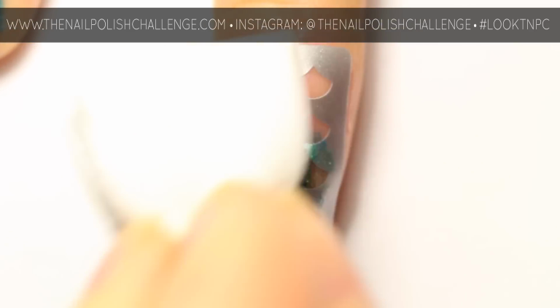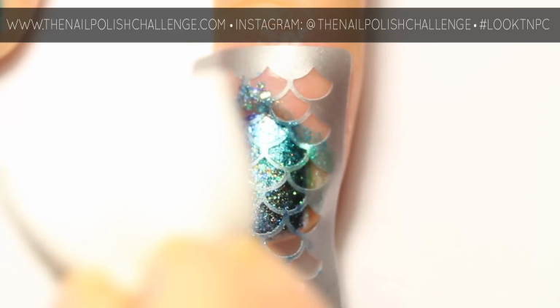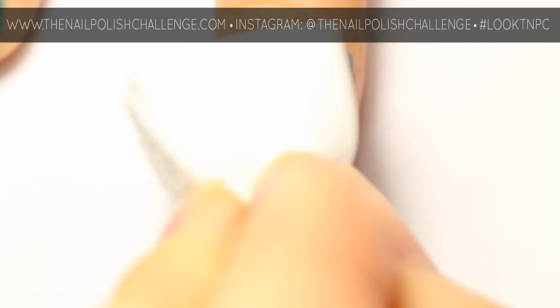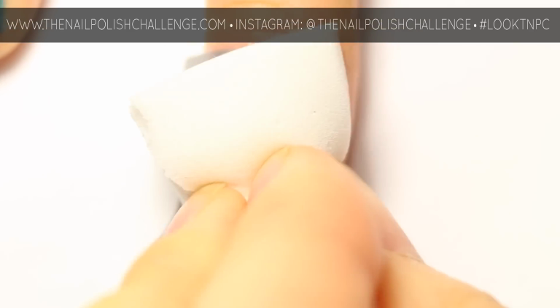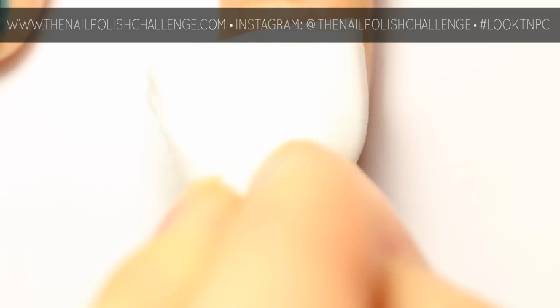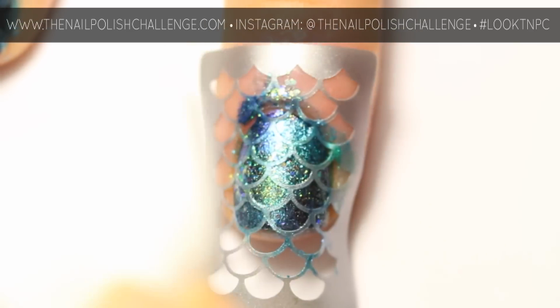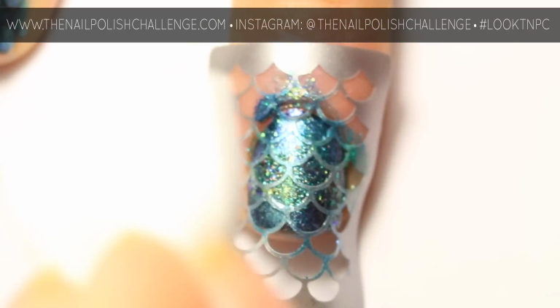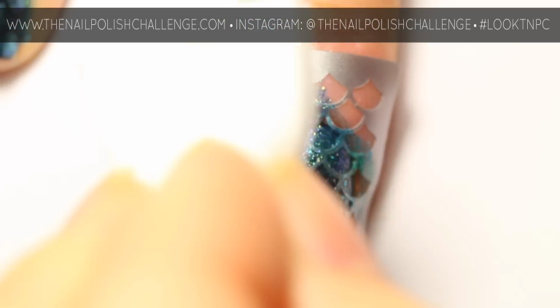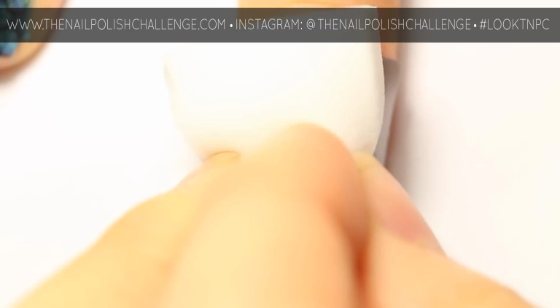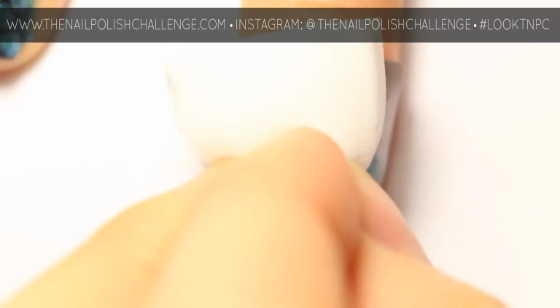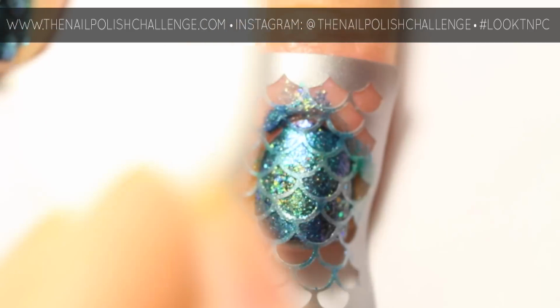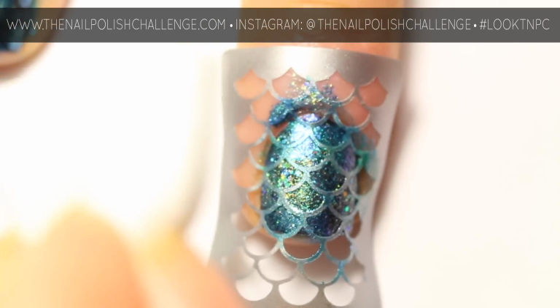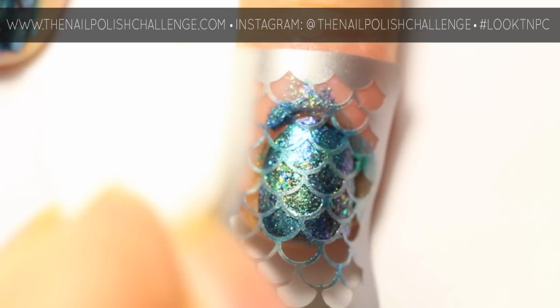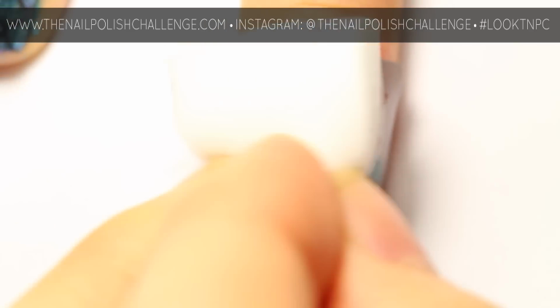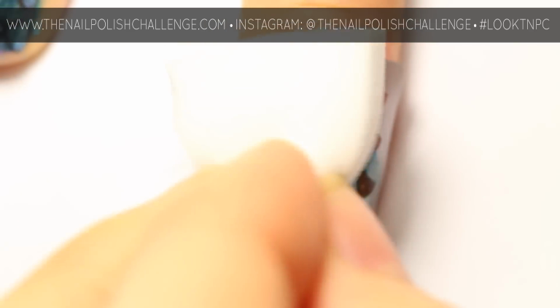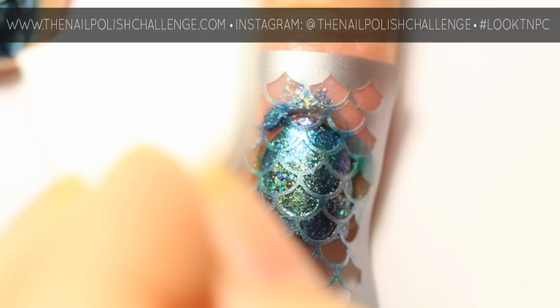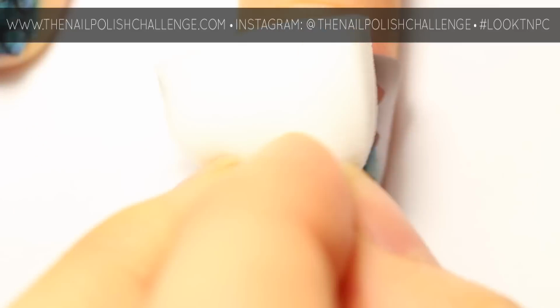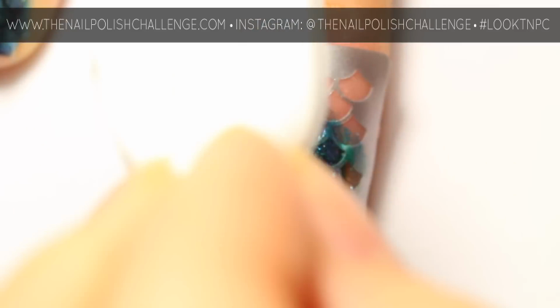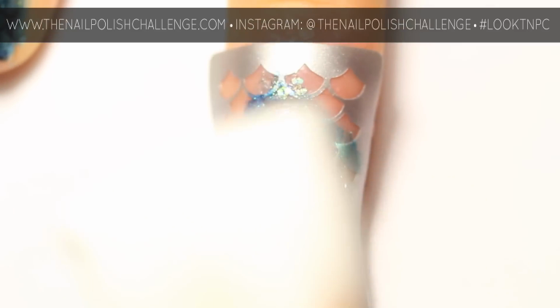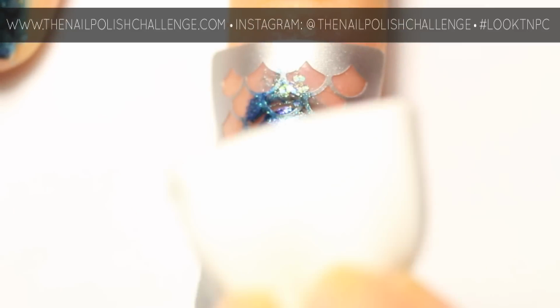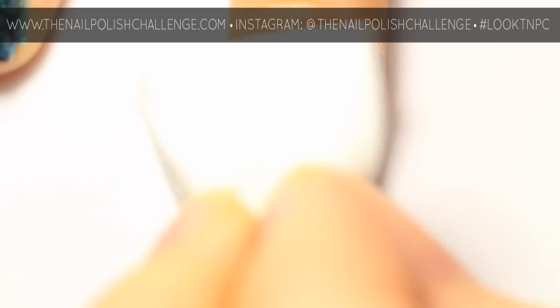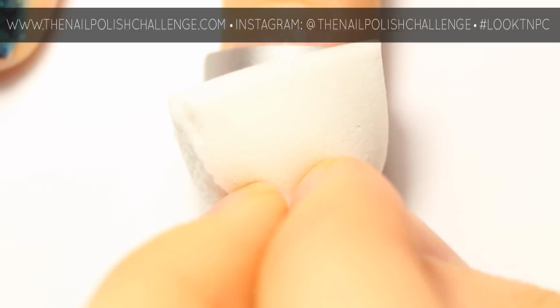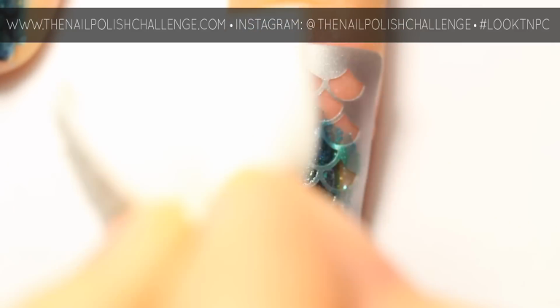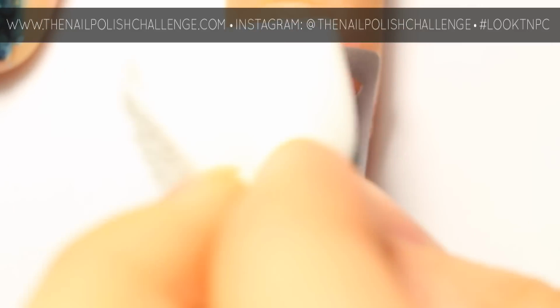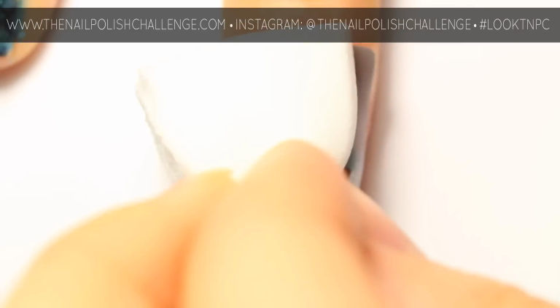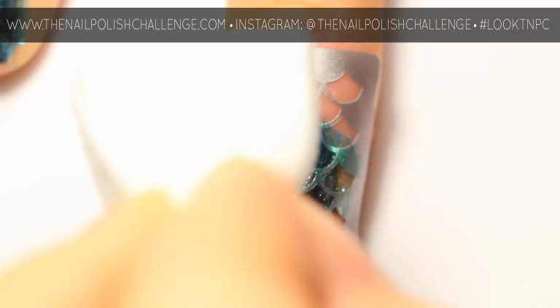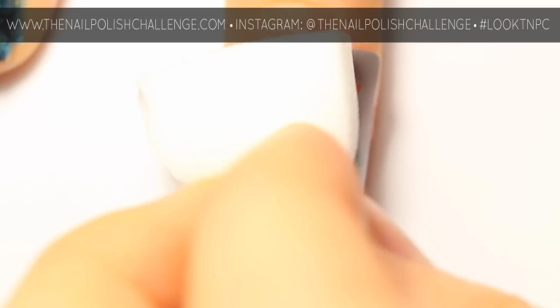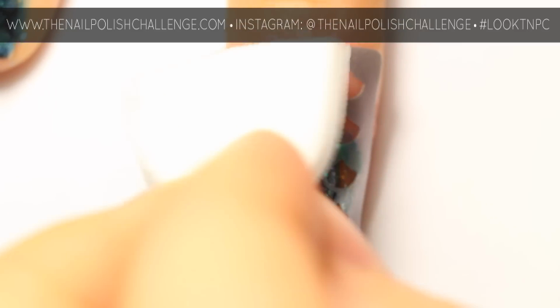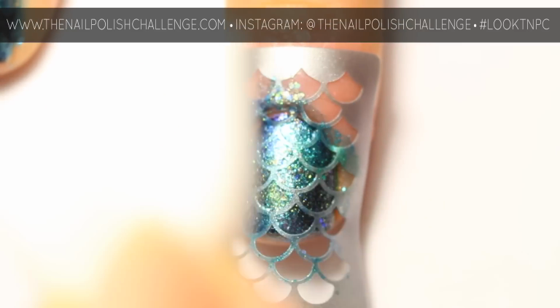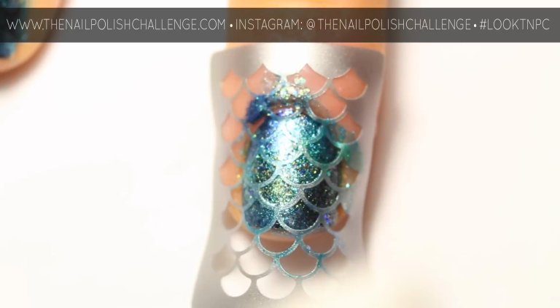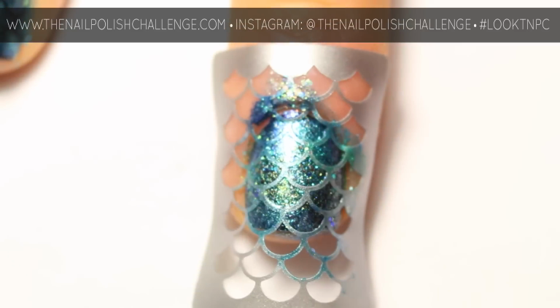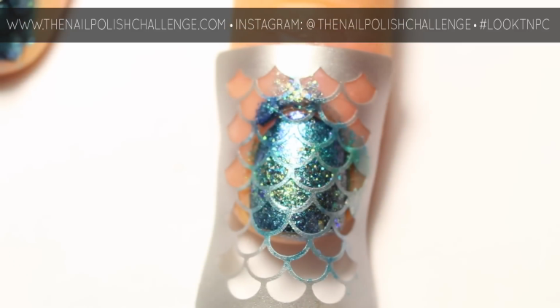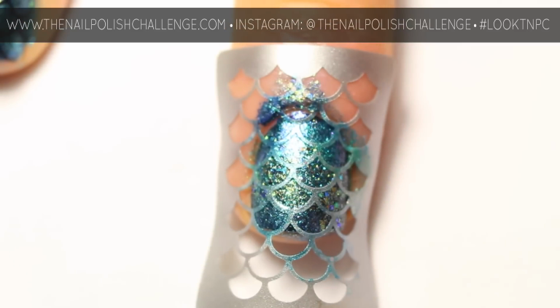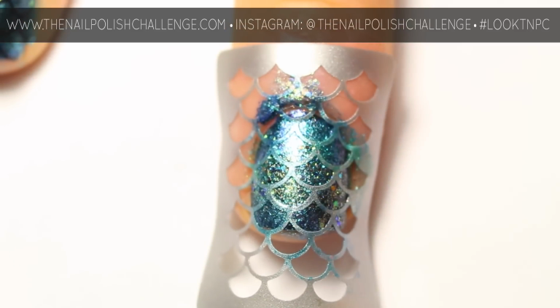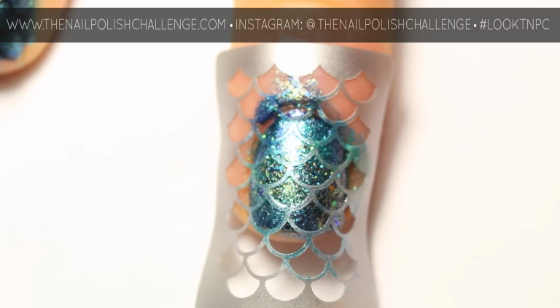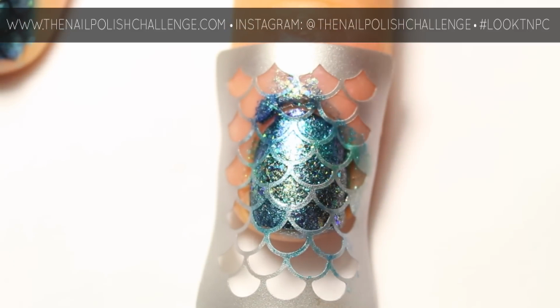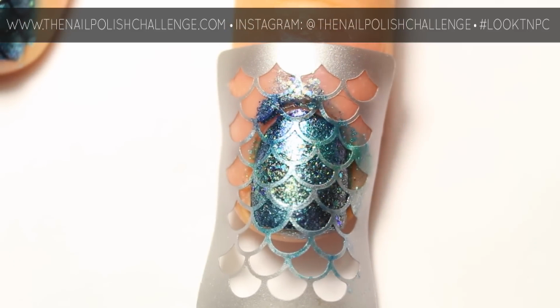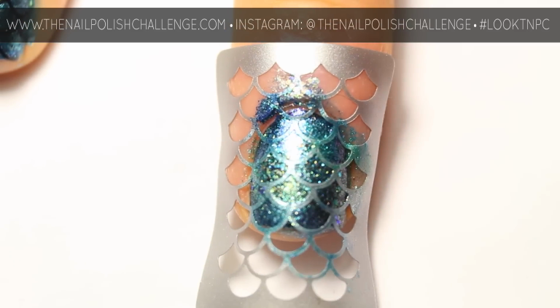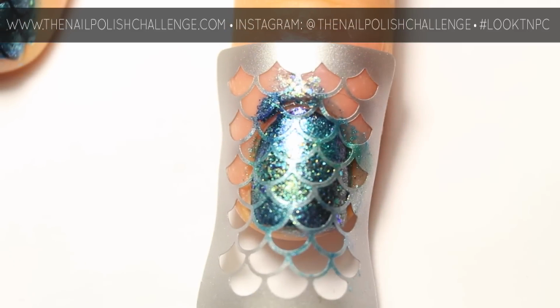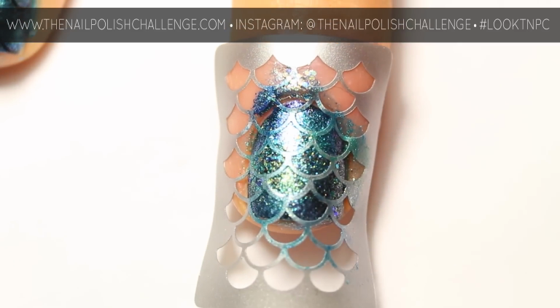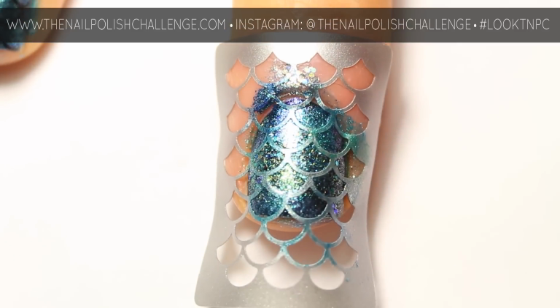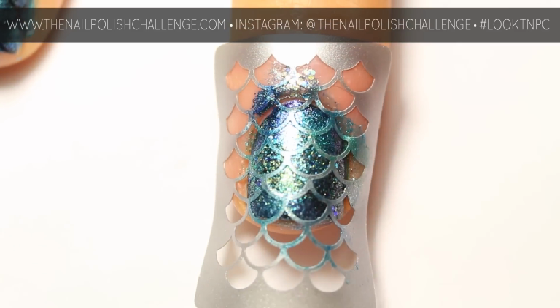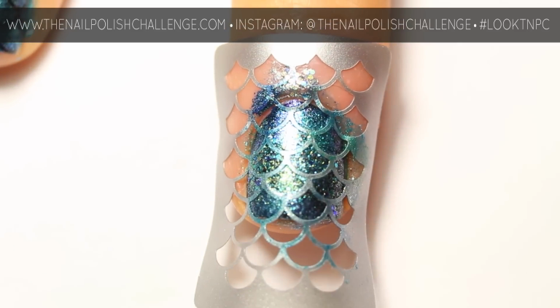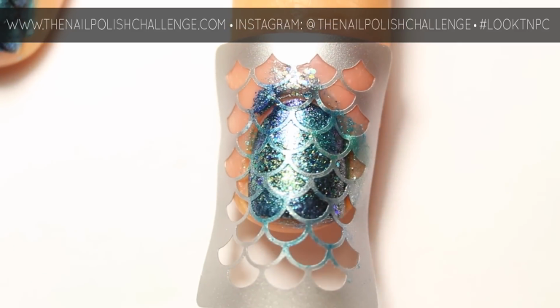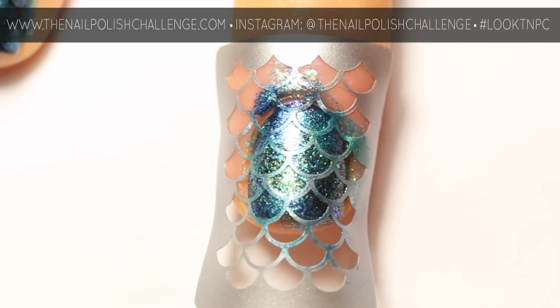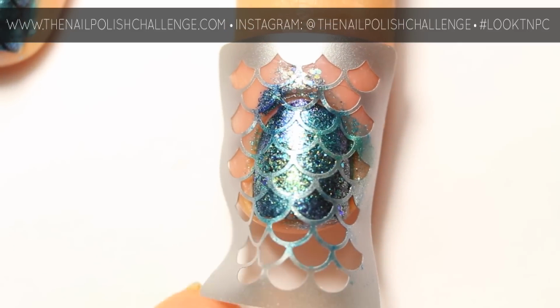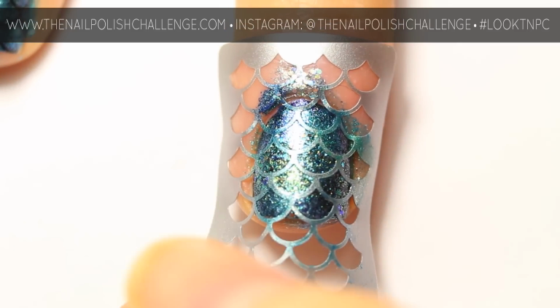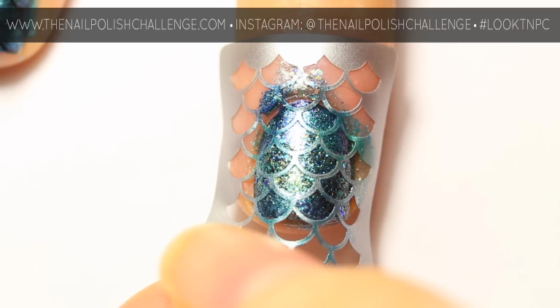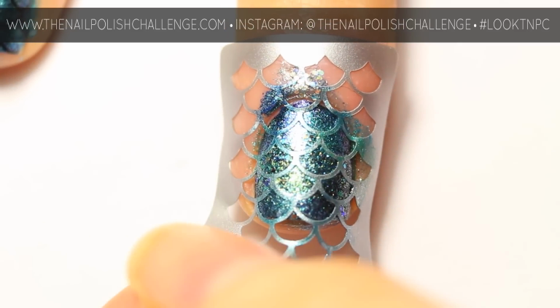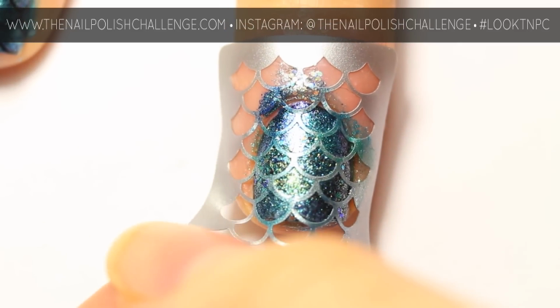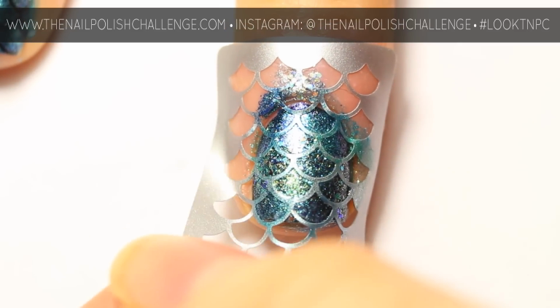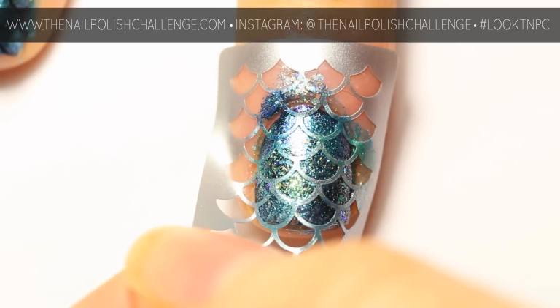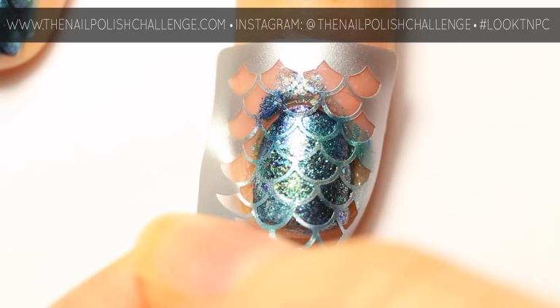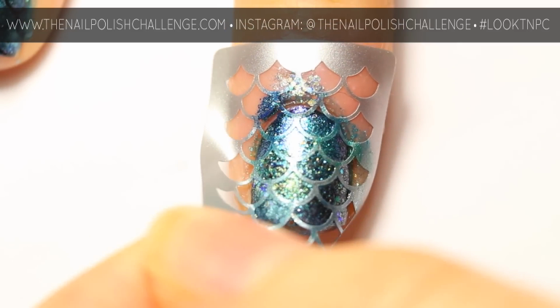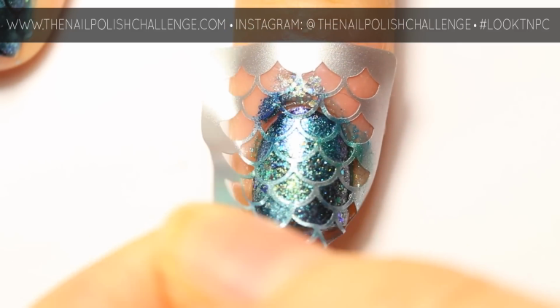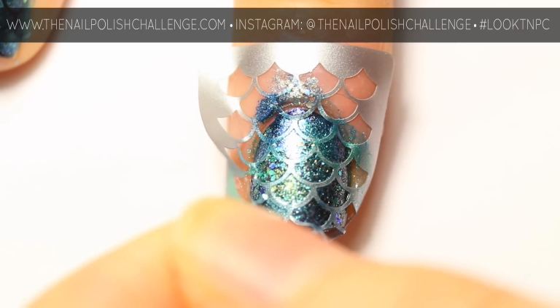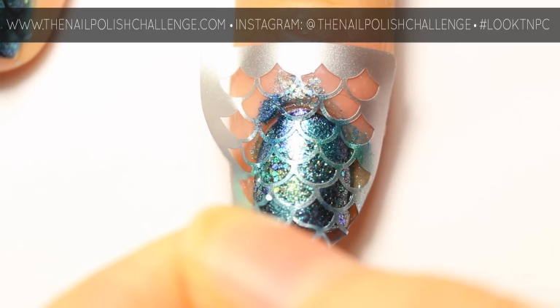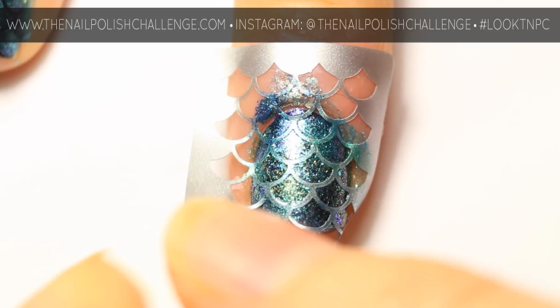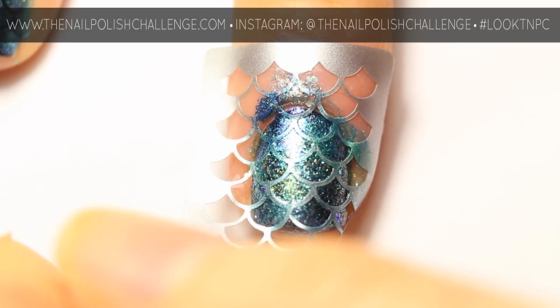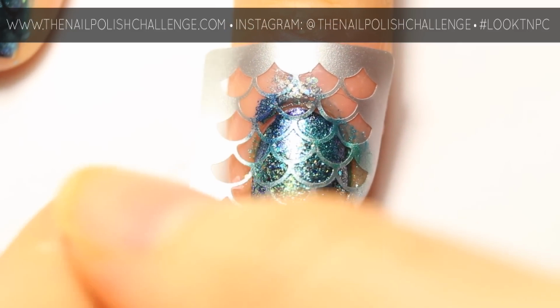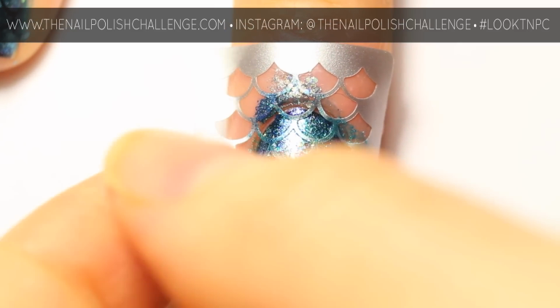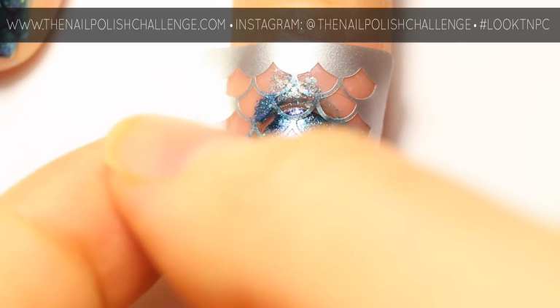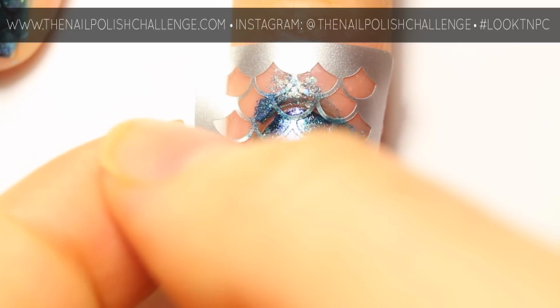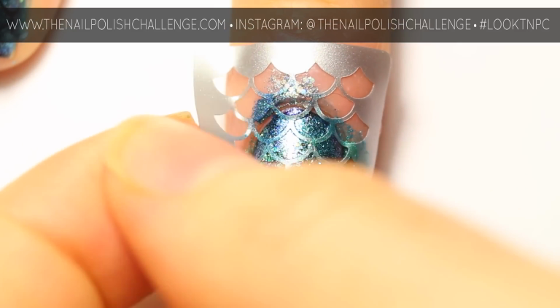Before the polish dries, make sure you peel off the nail vinyl.